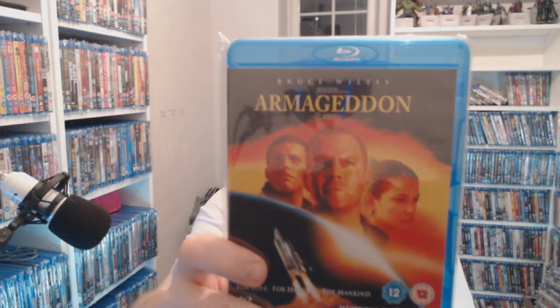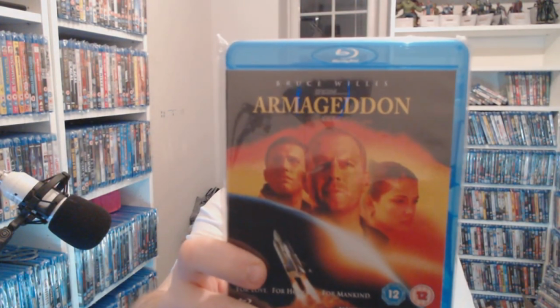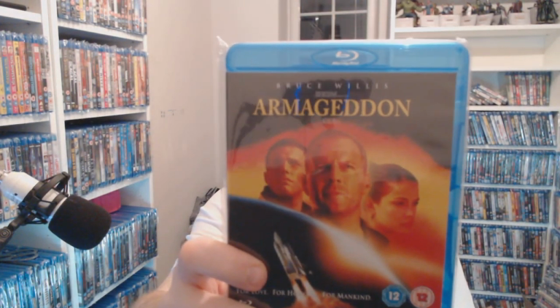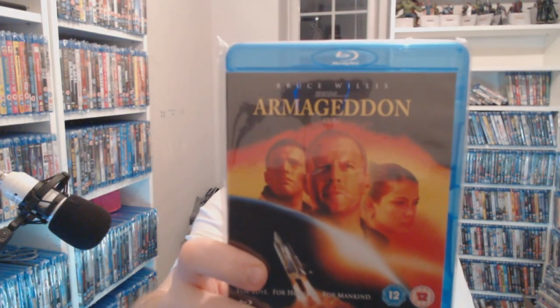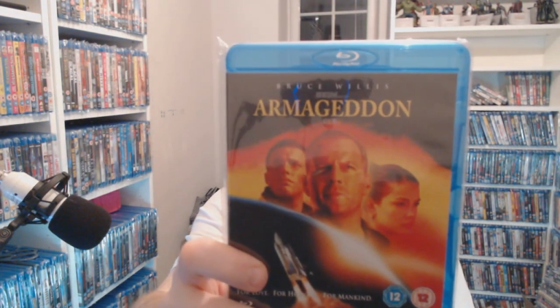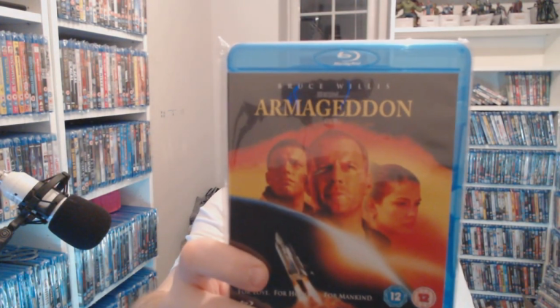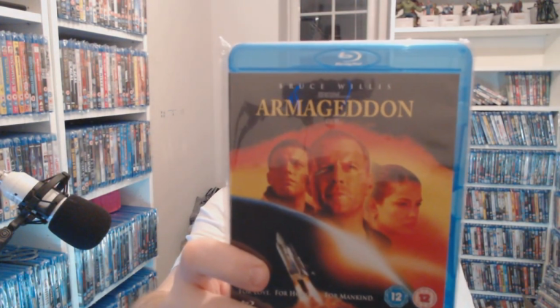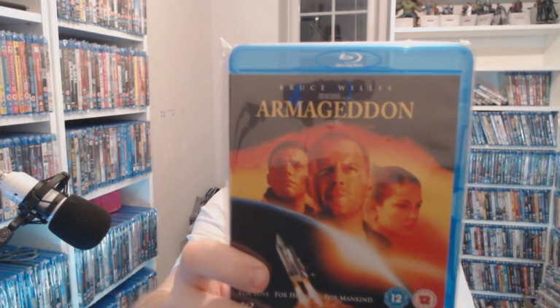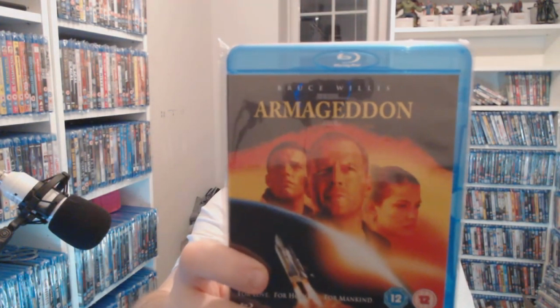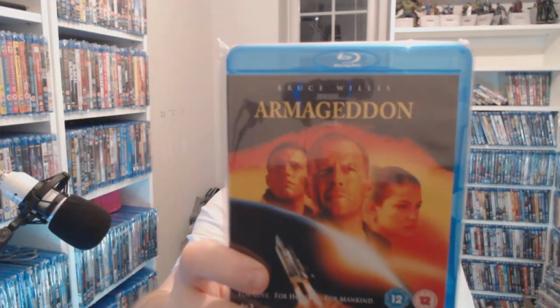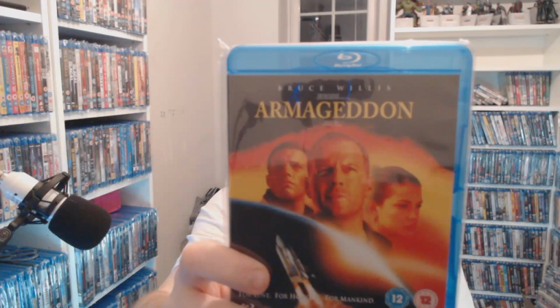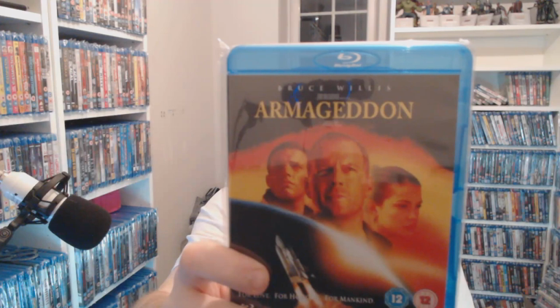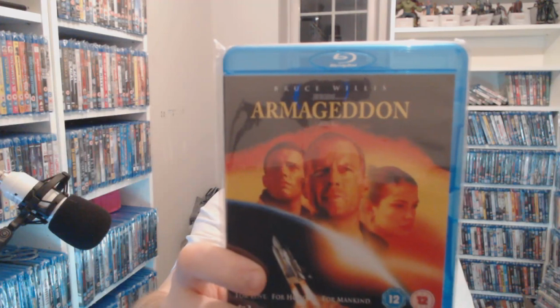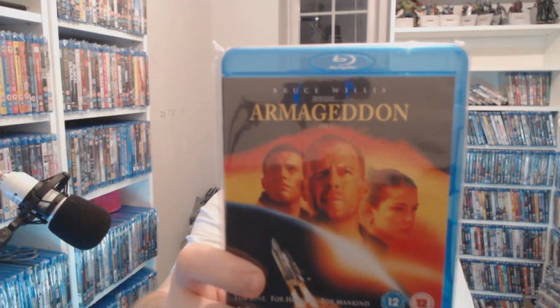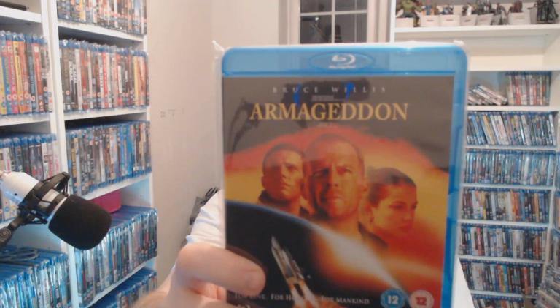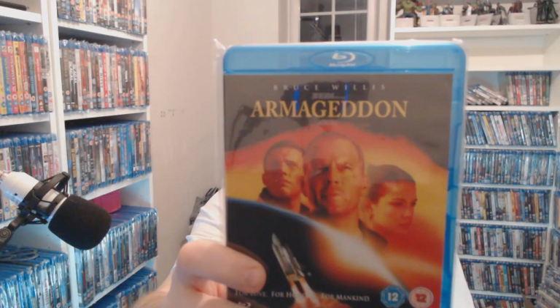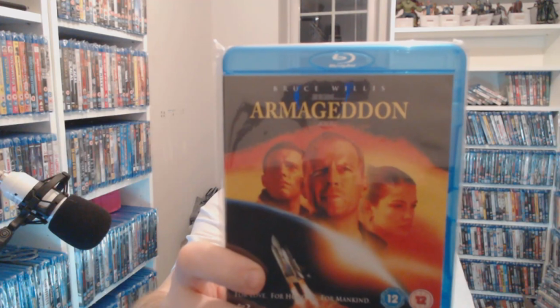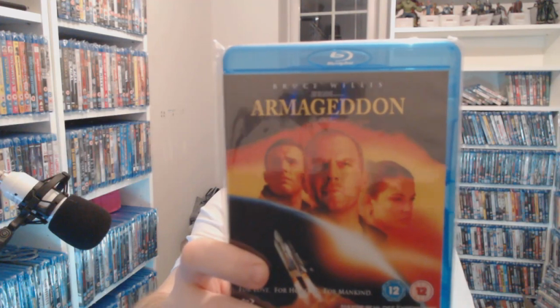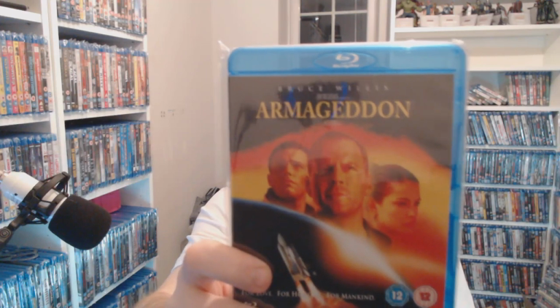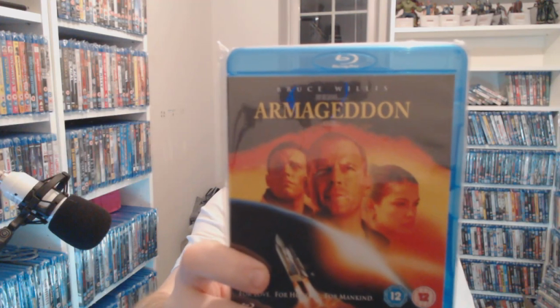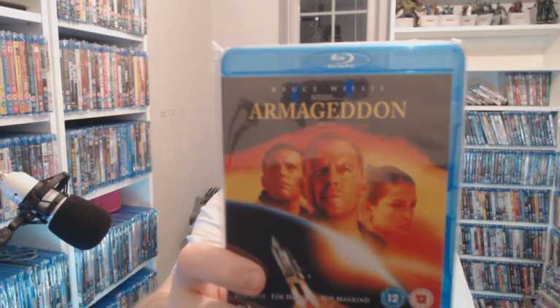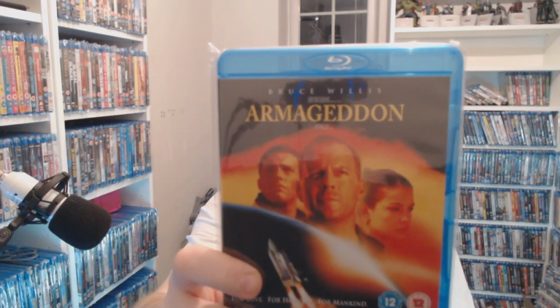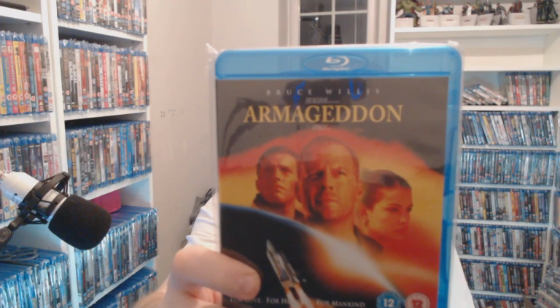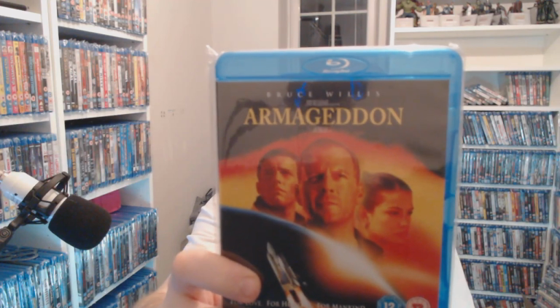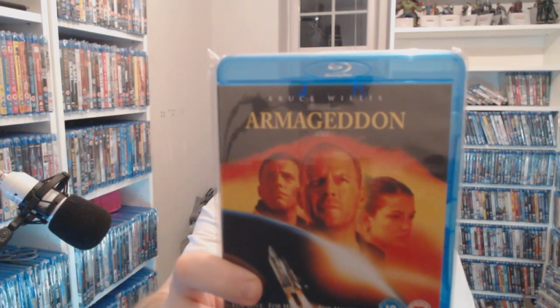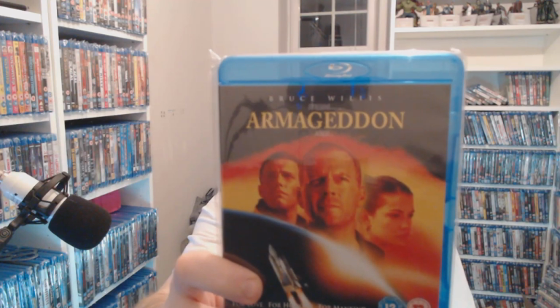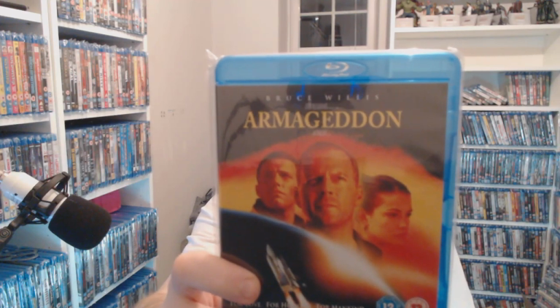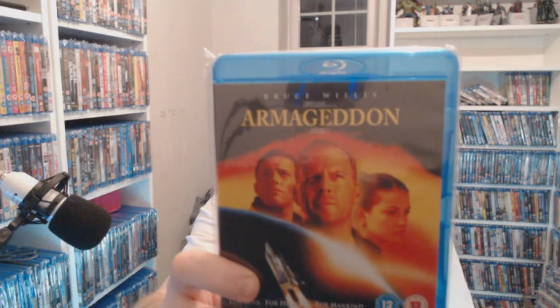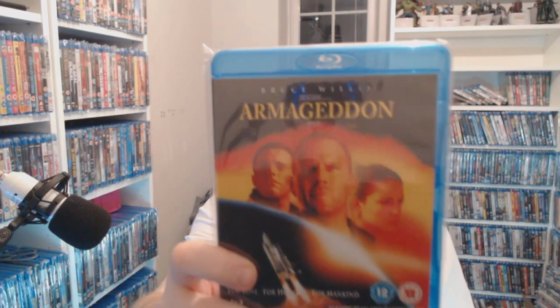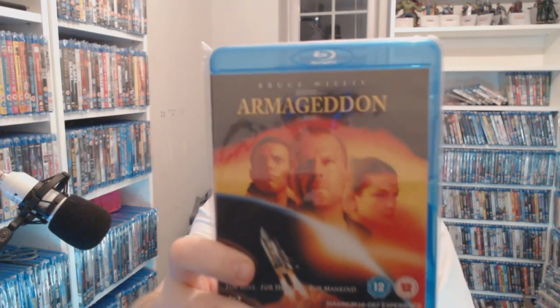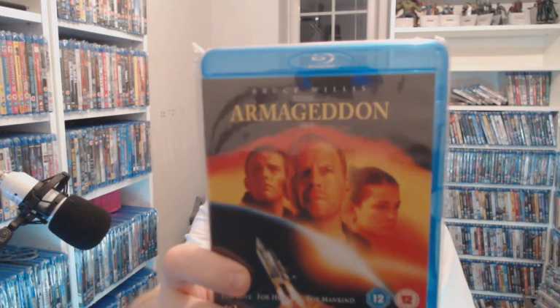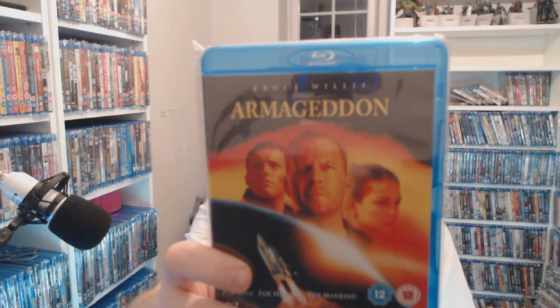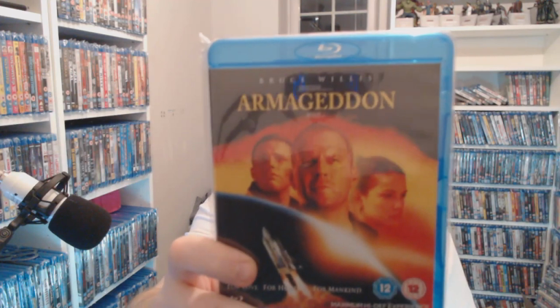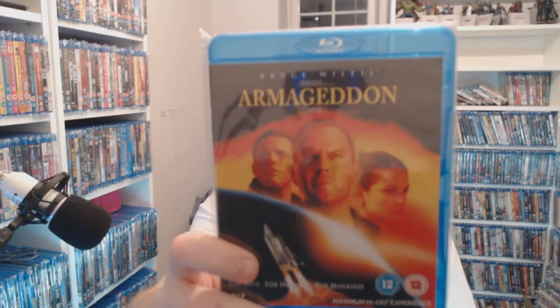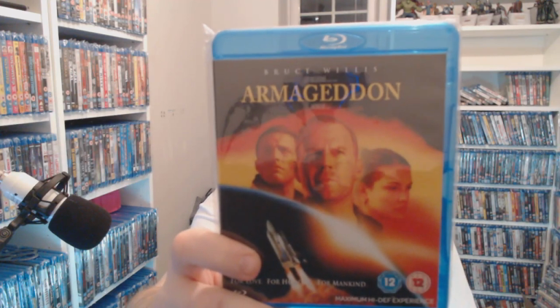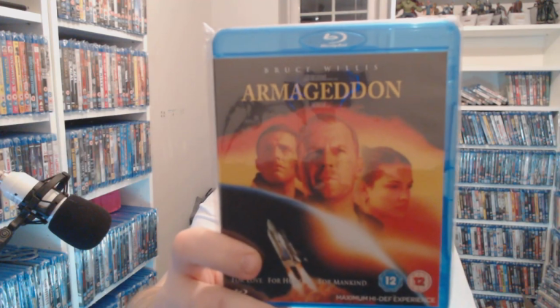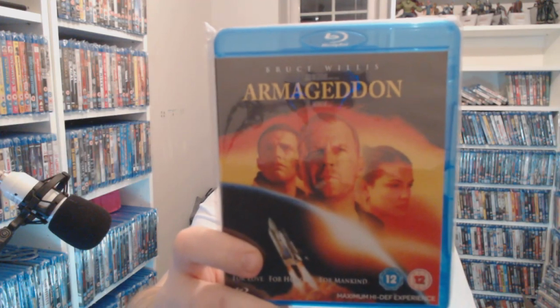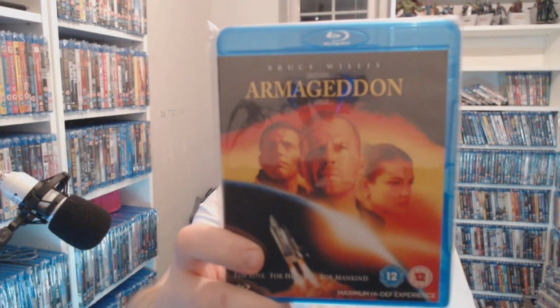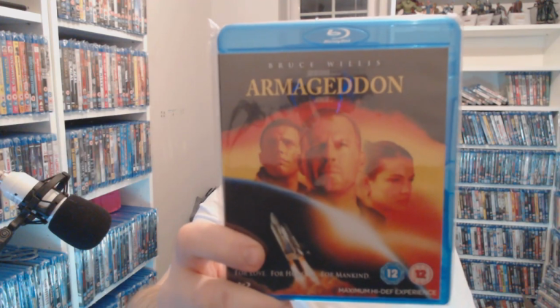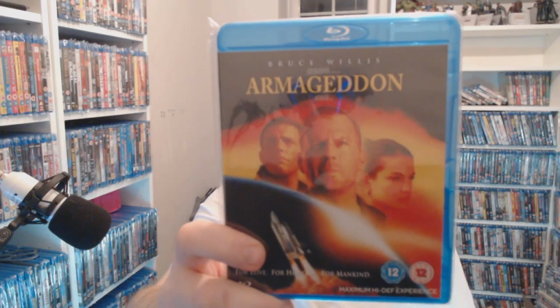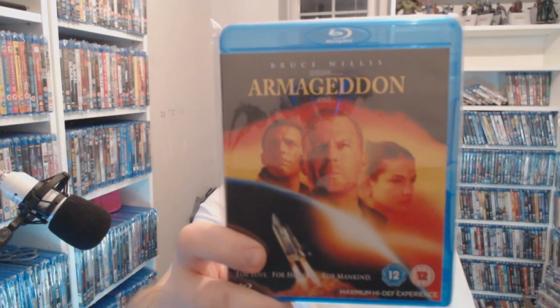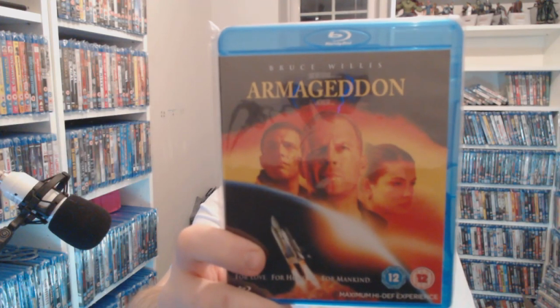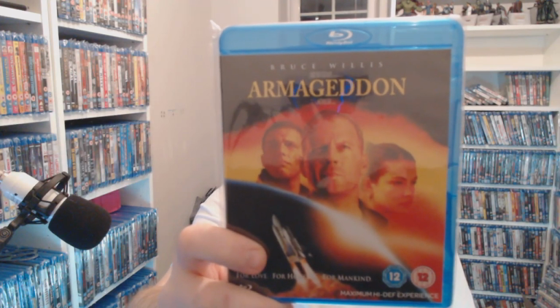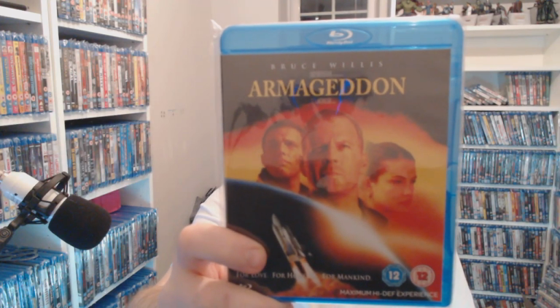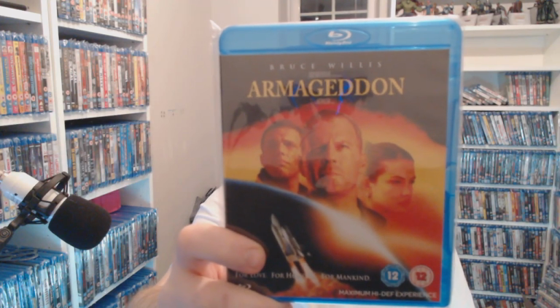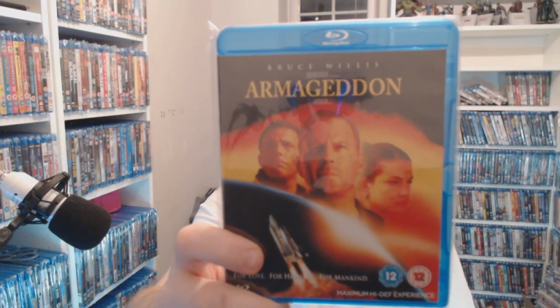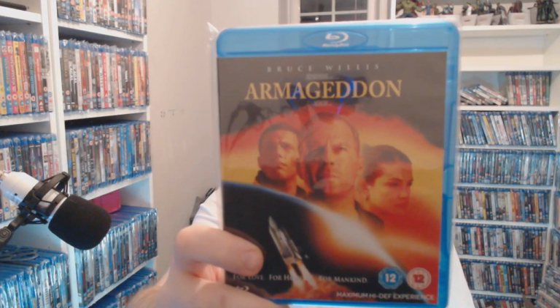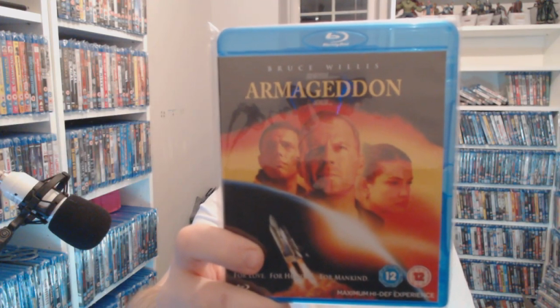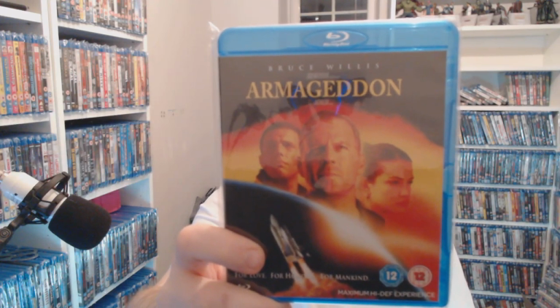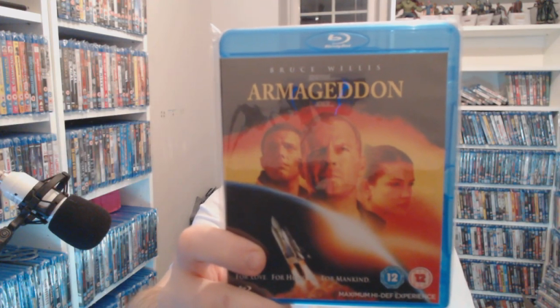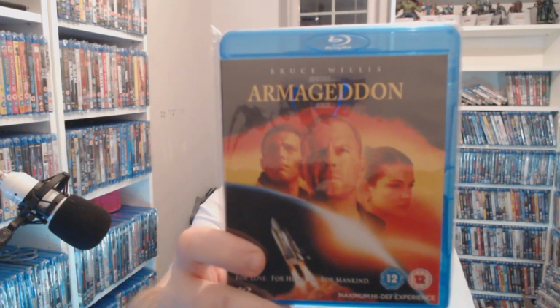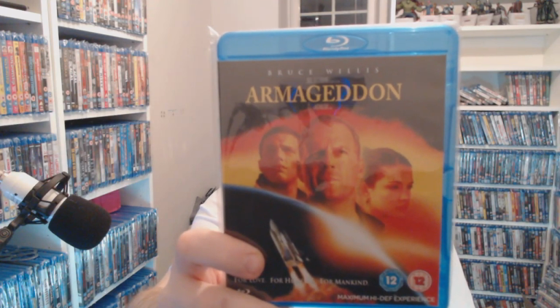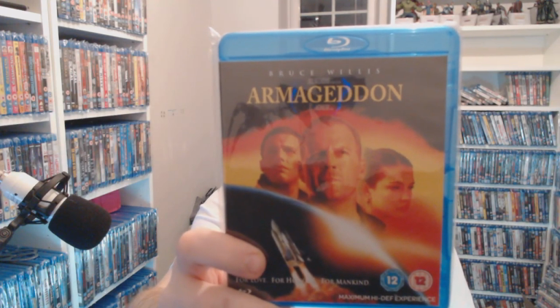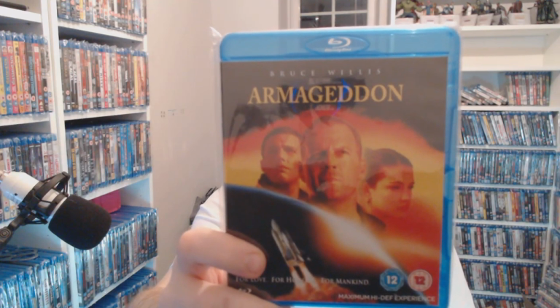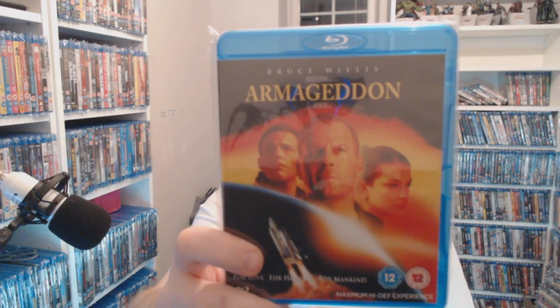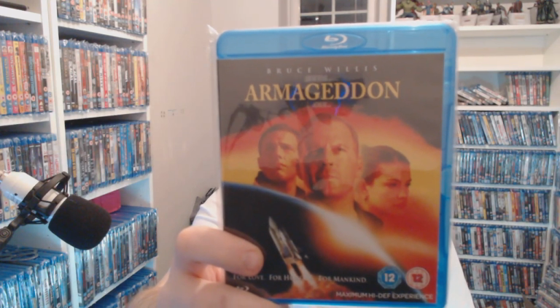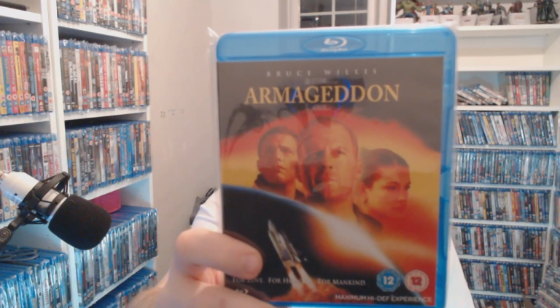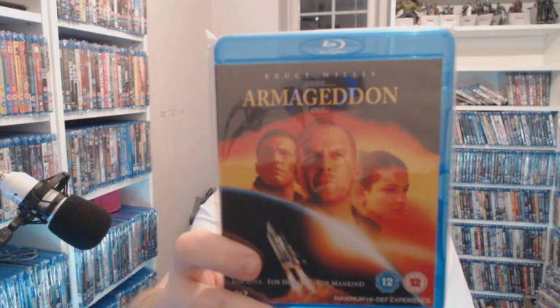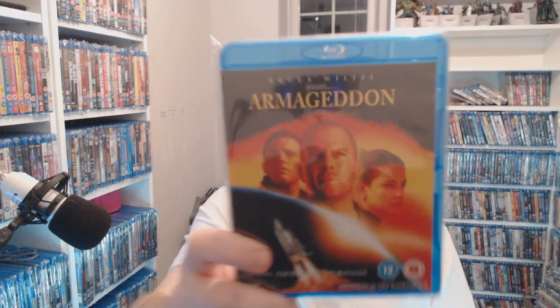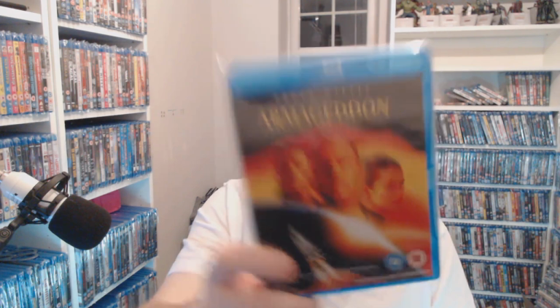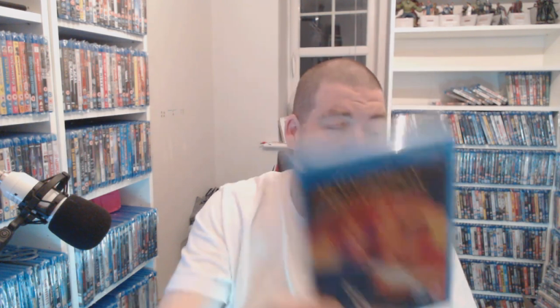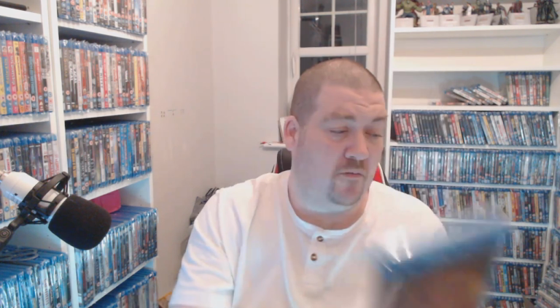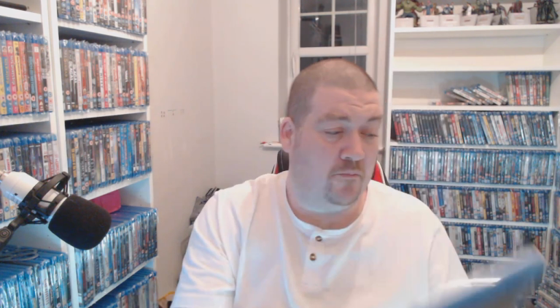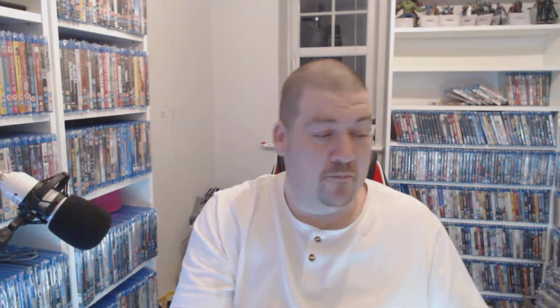A lot of people hate this but I love Armageddon, and the fact that it's gone up to five quid now as the cheapest you can find it is testament to the quality if you ask me. Brilliant film. Lawrence Fishburne is good in this — 50p for Armored, it's a good film.